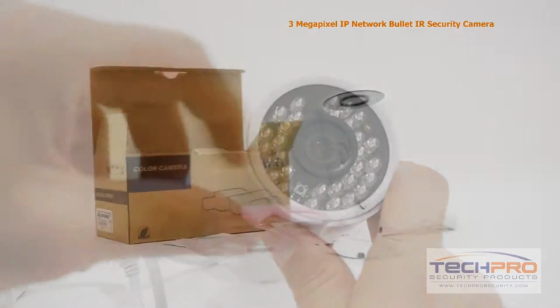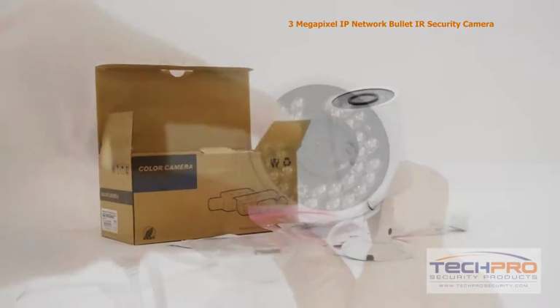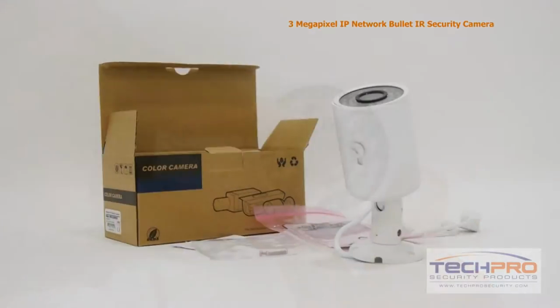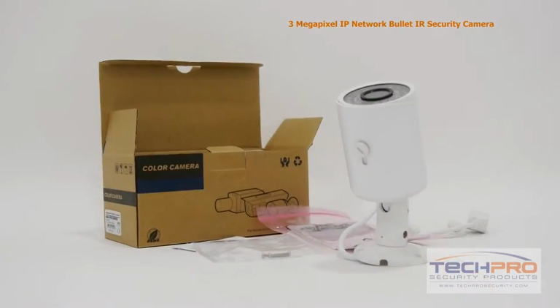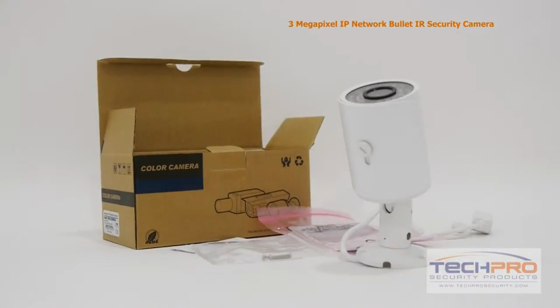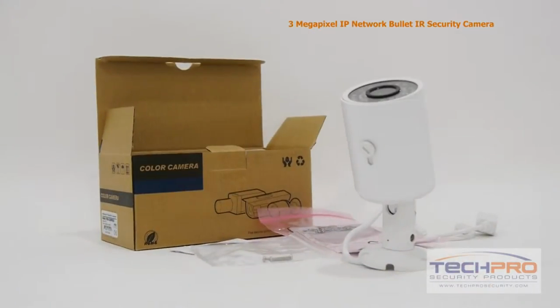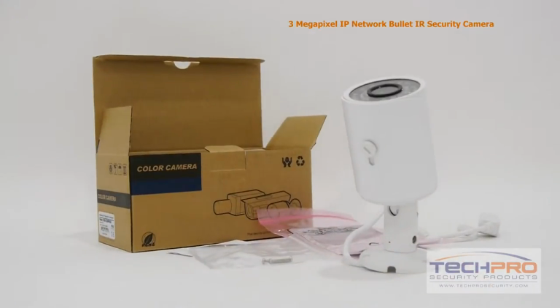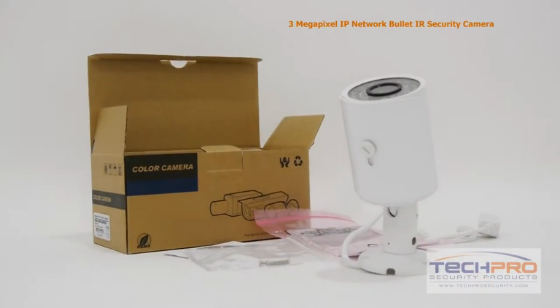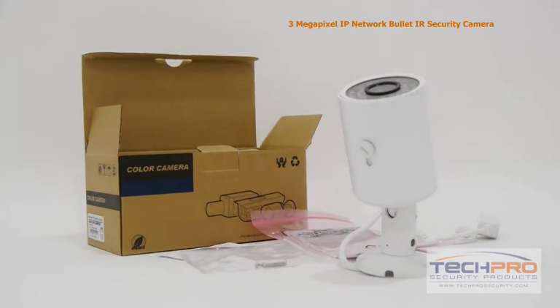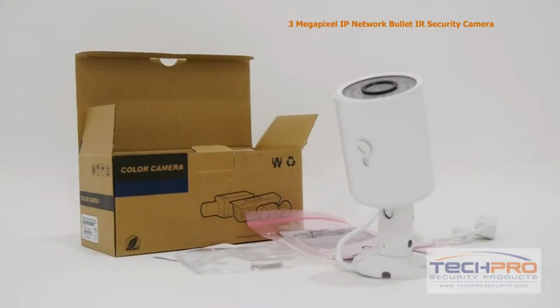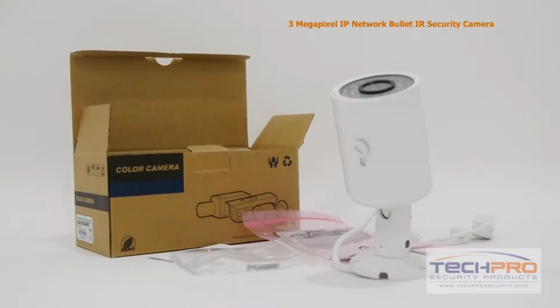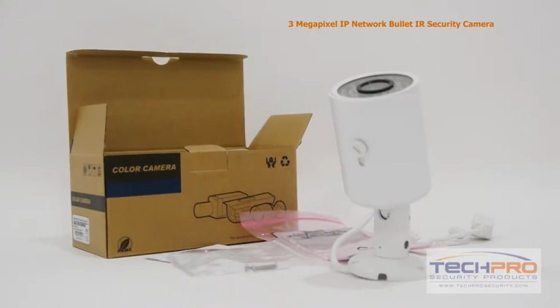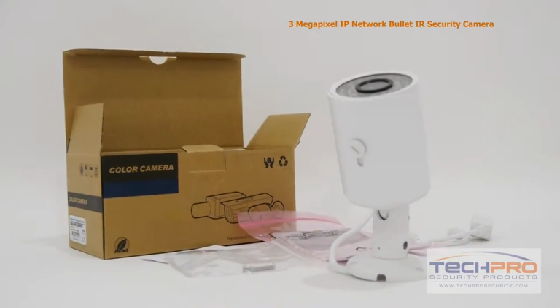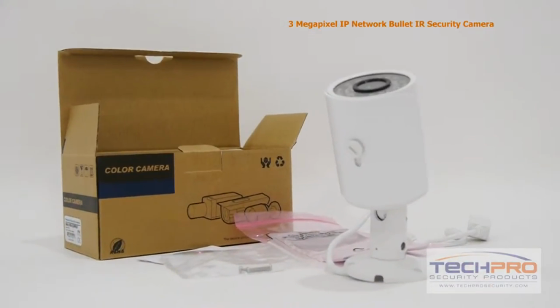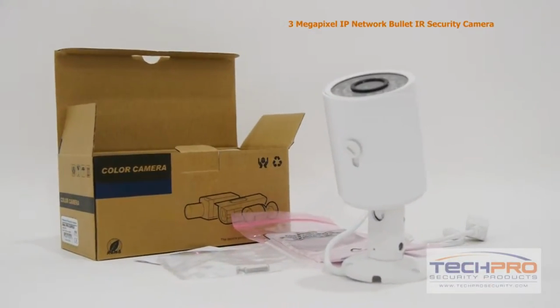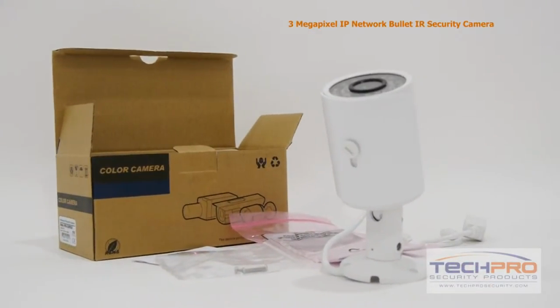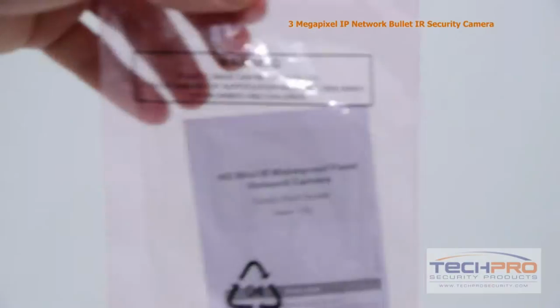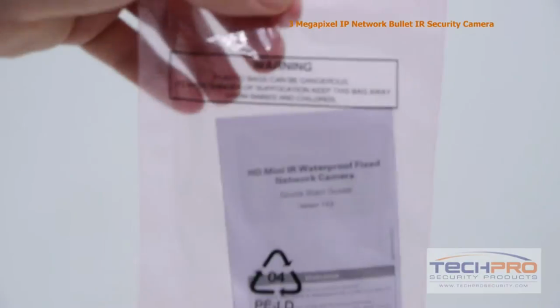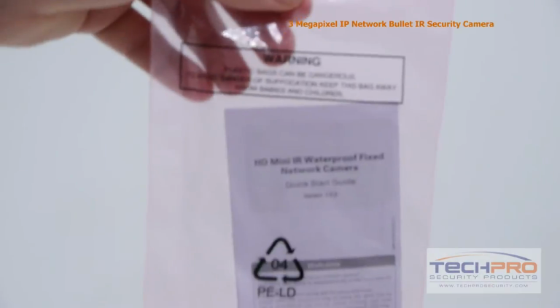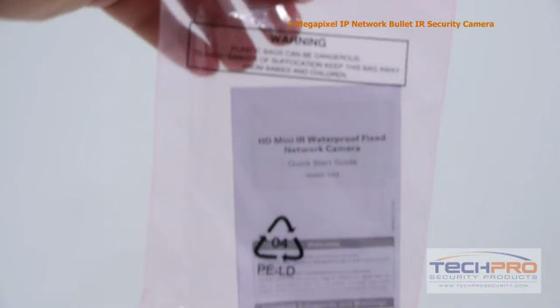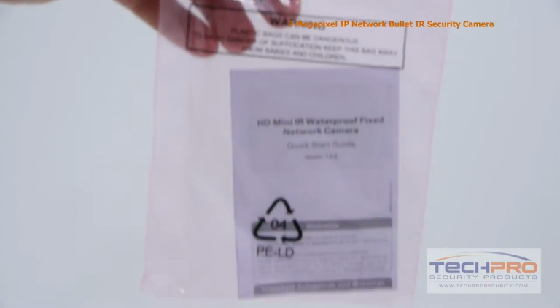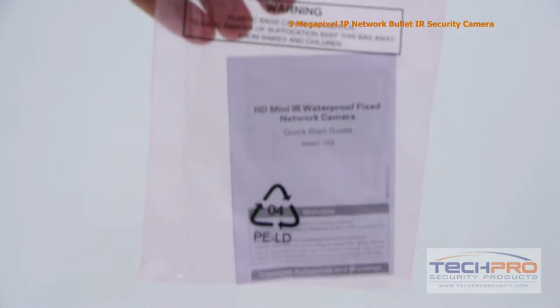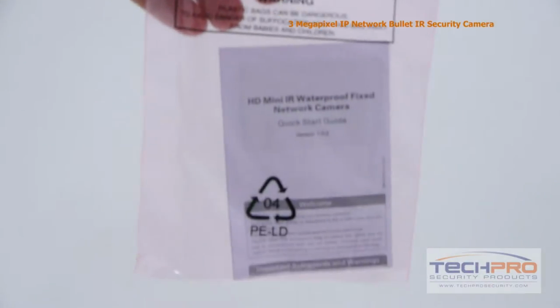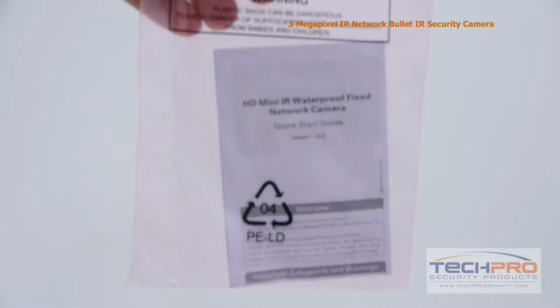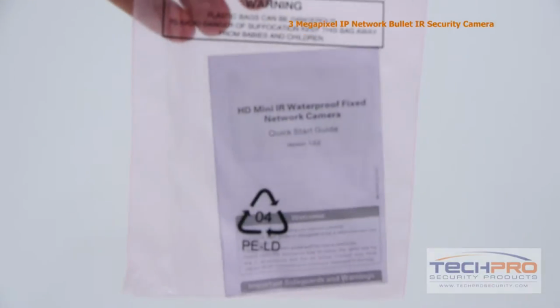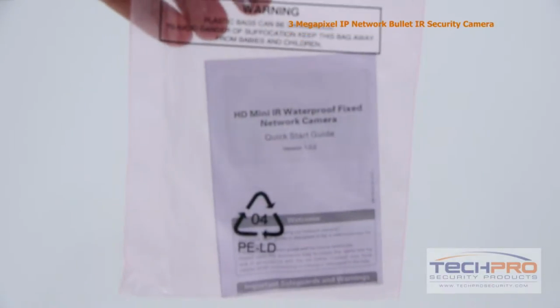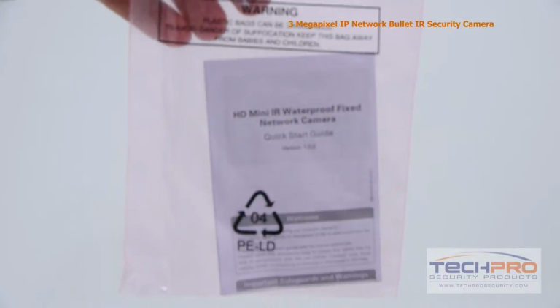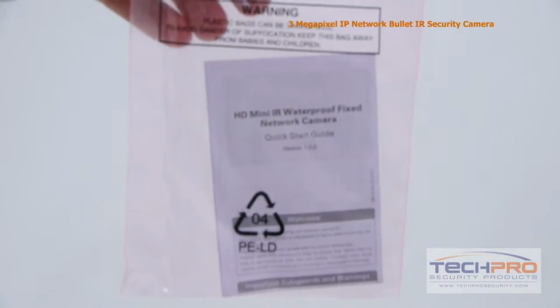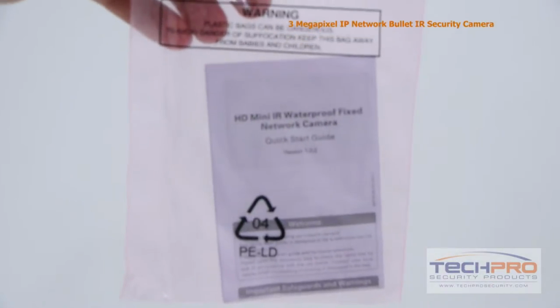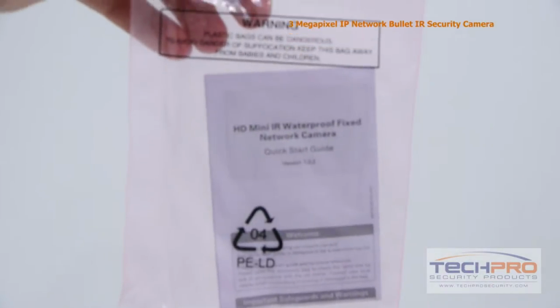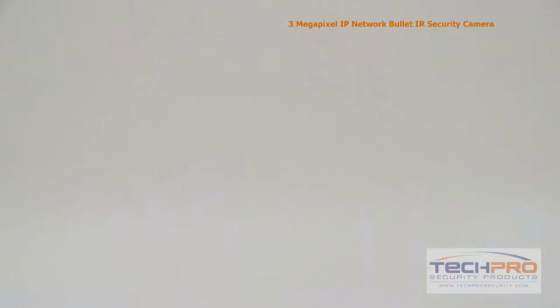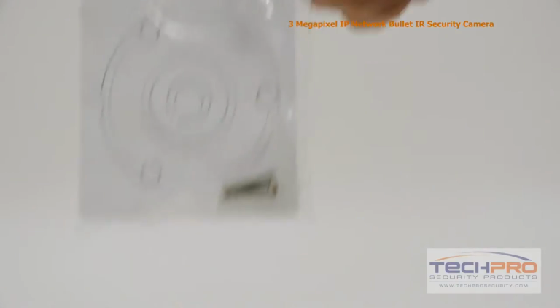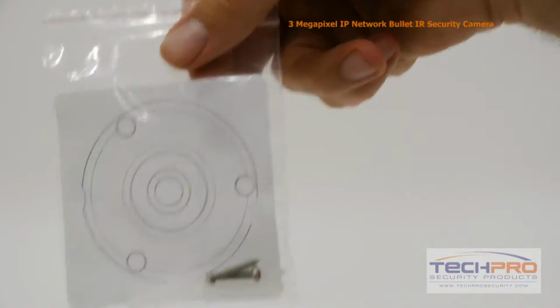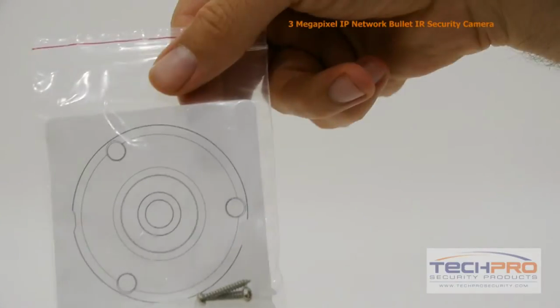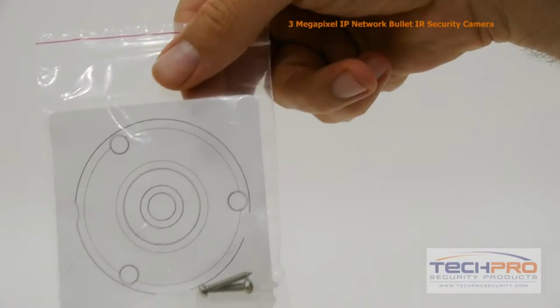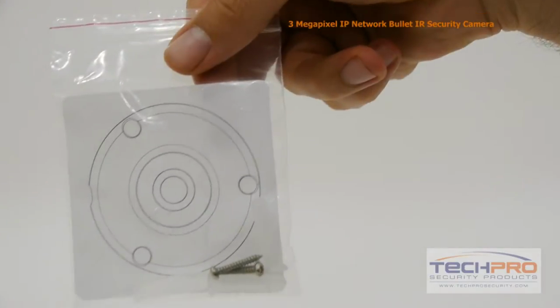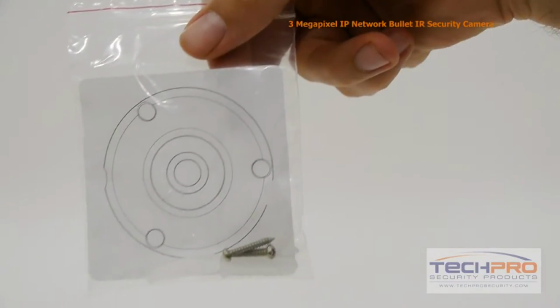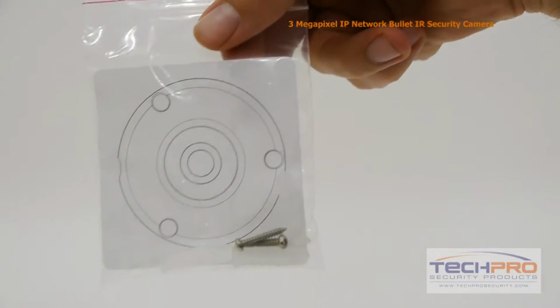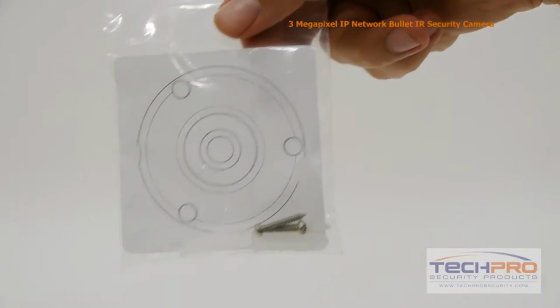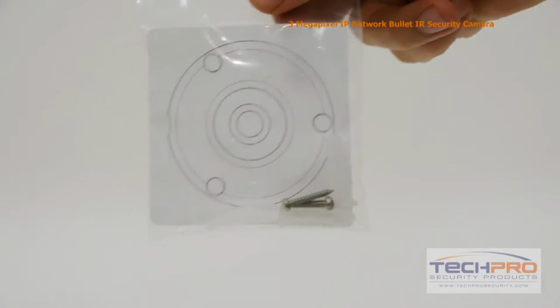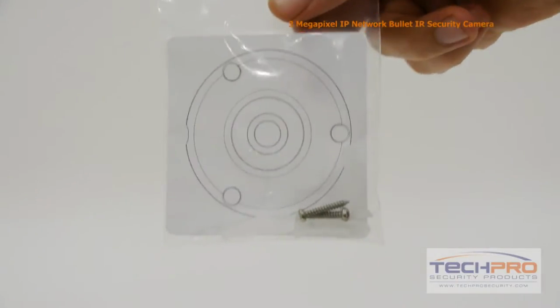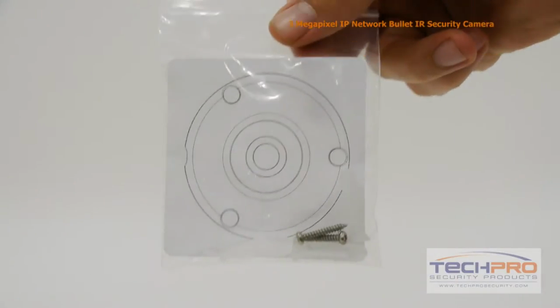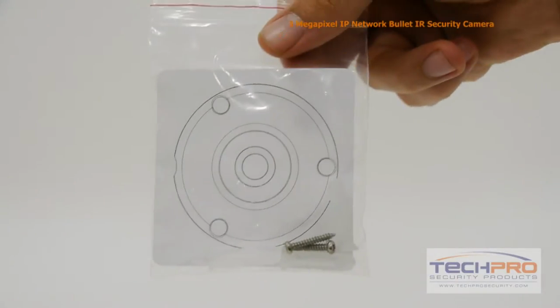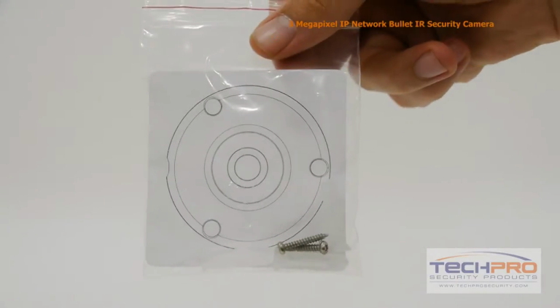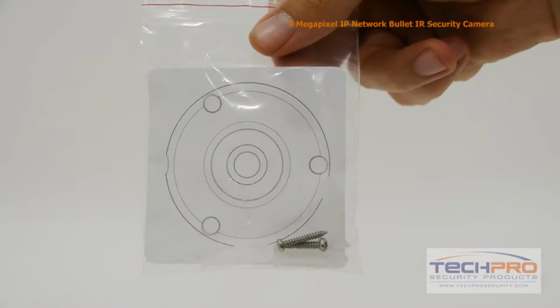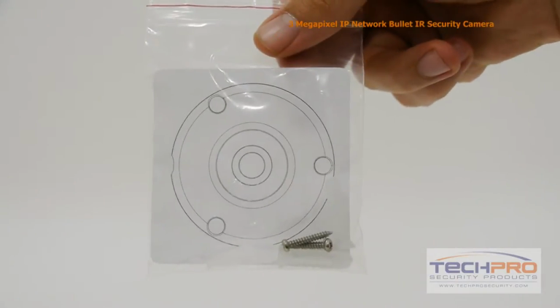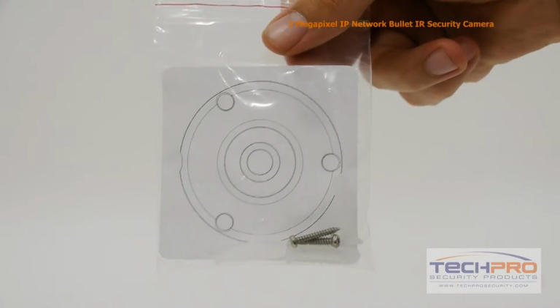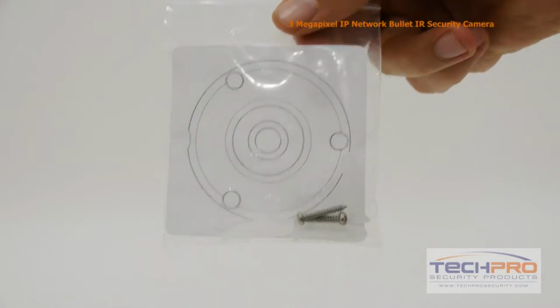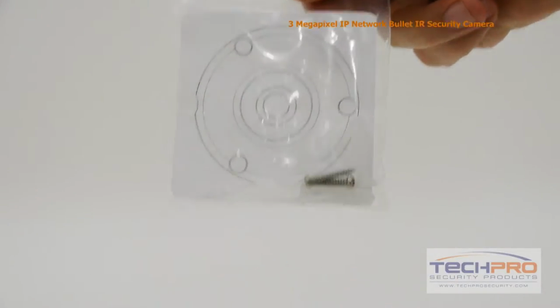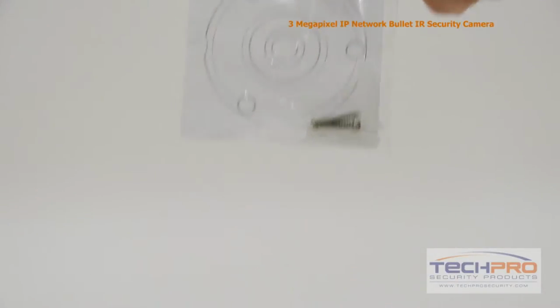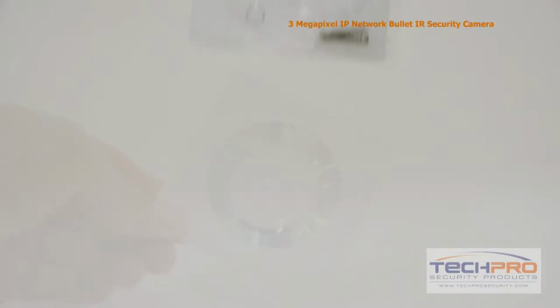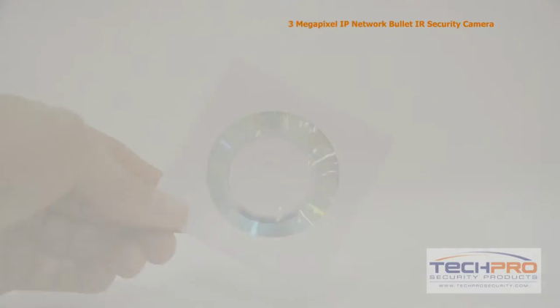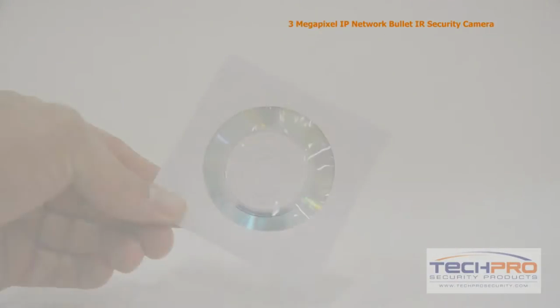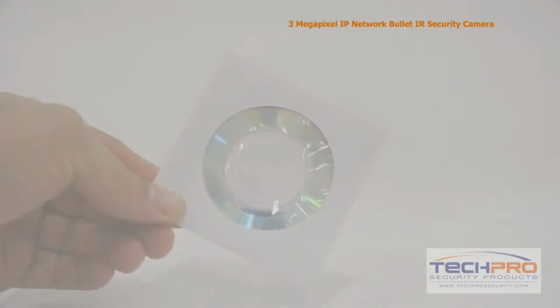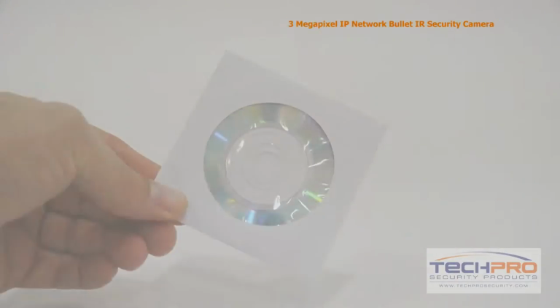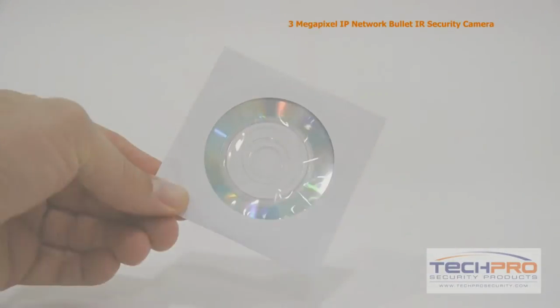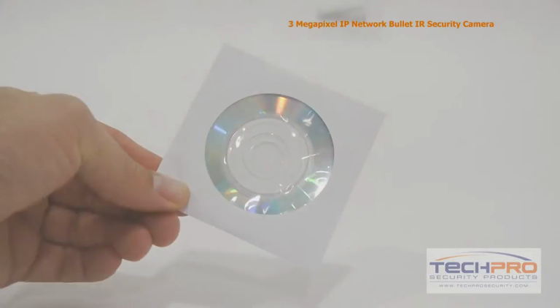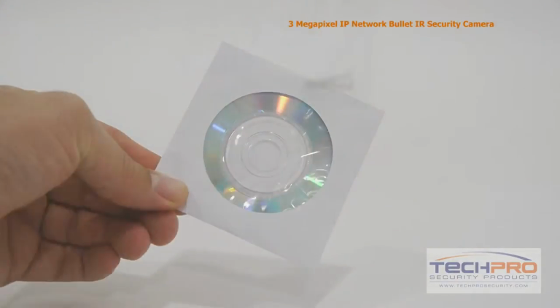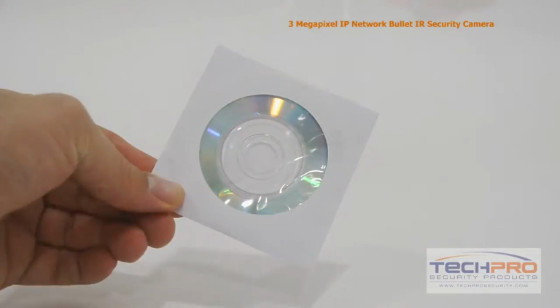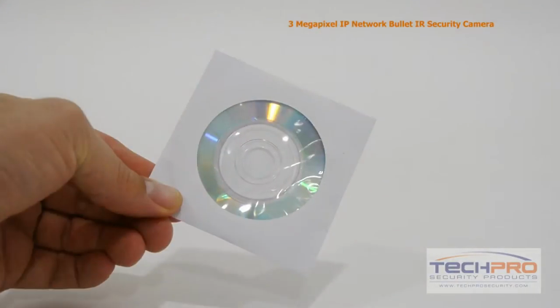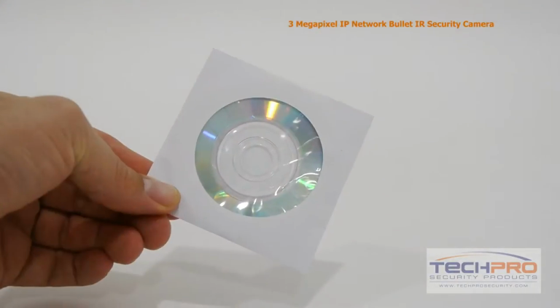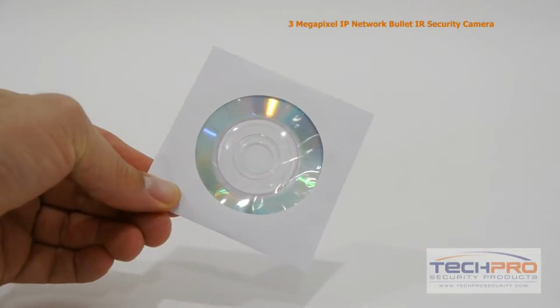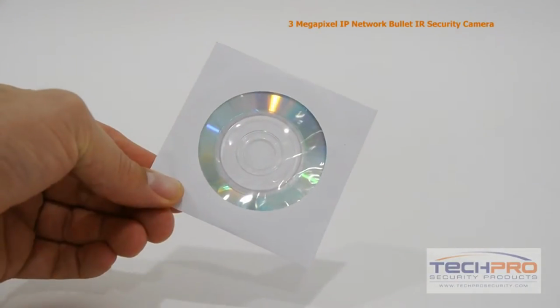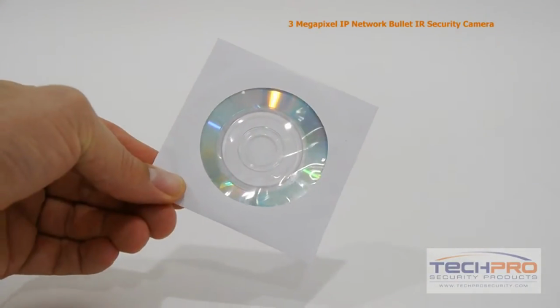Inside the box you'll also find an instruction manual, a mounting template, mounting screws and pegs, and a software disk.